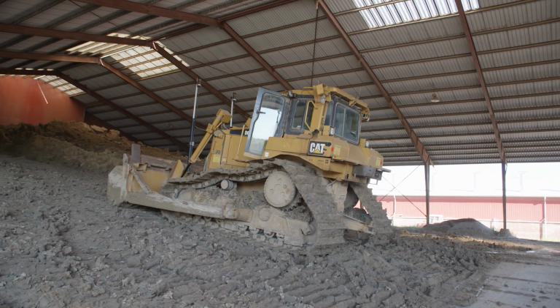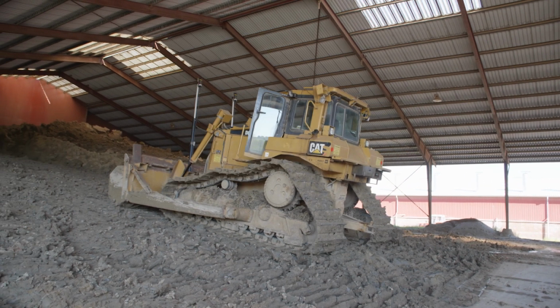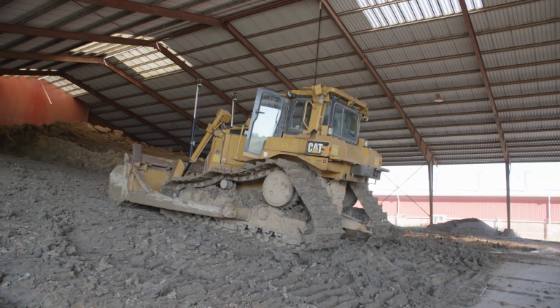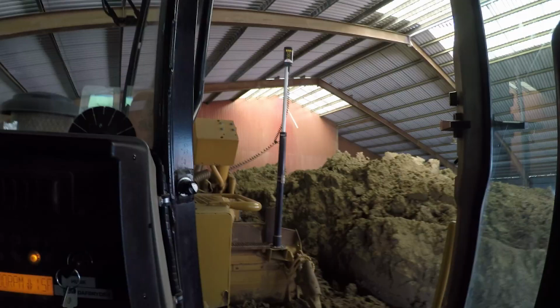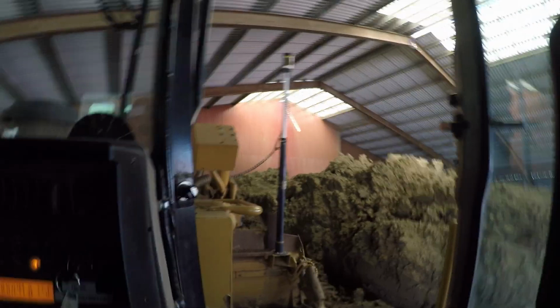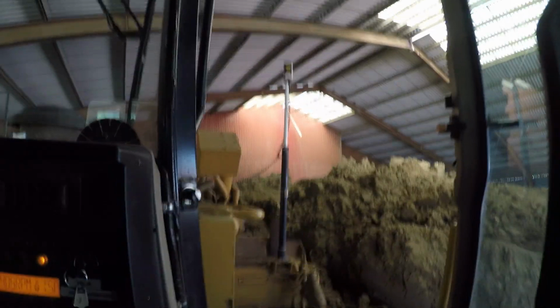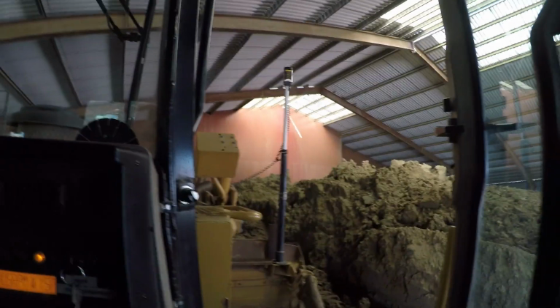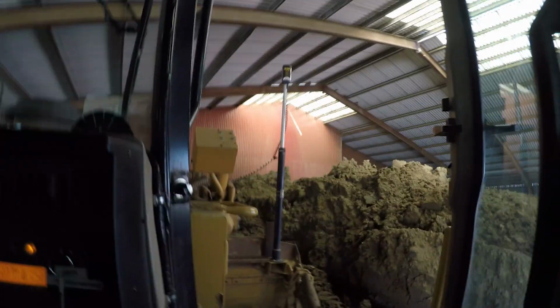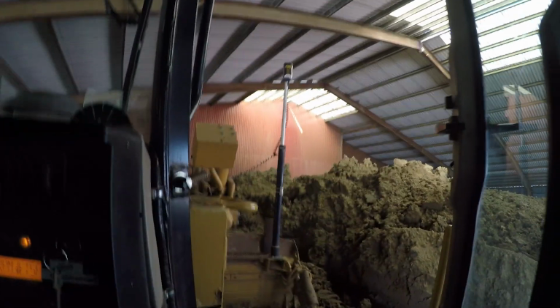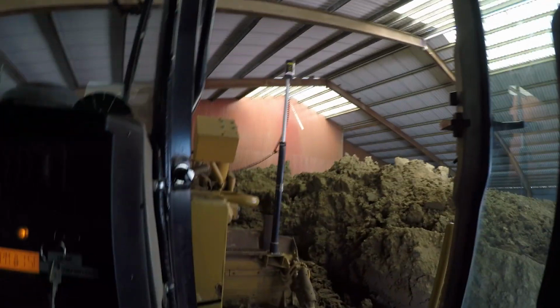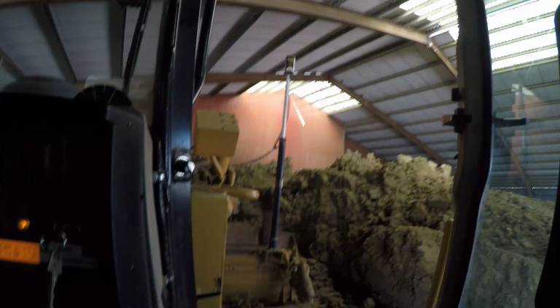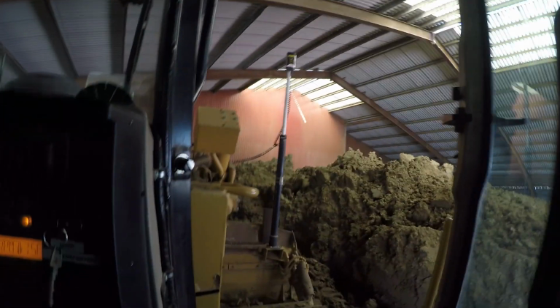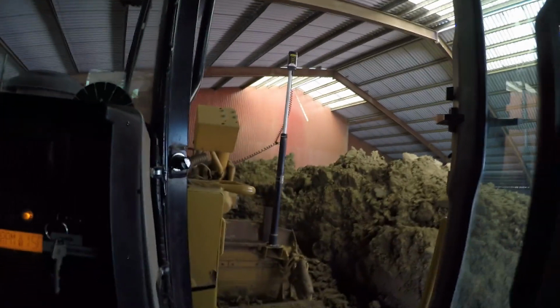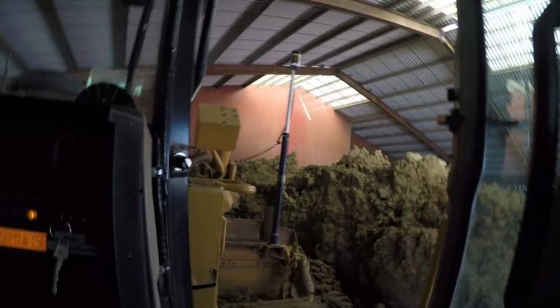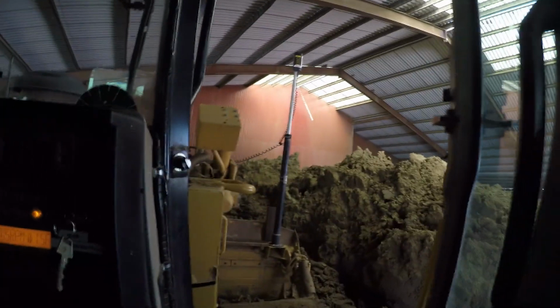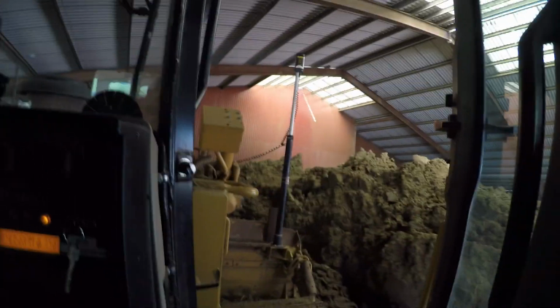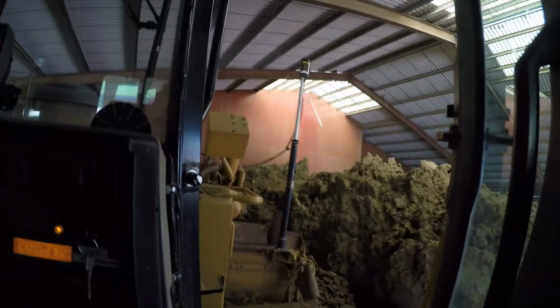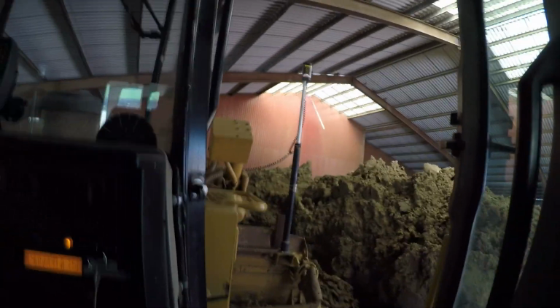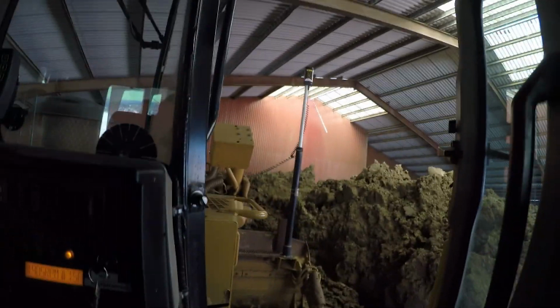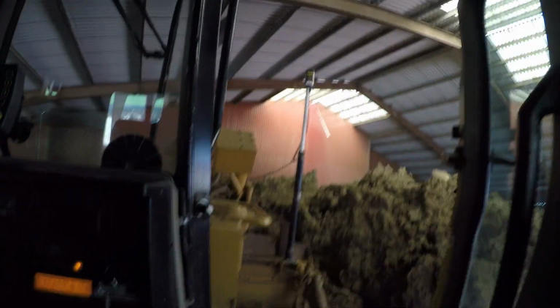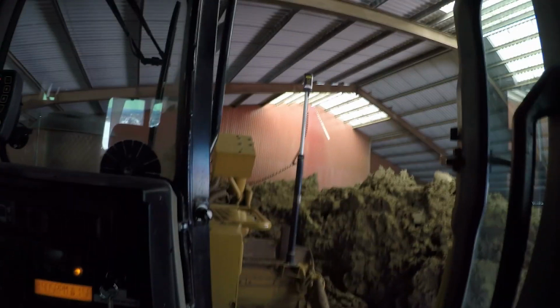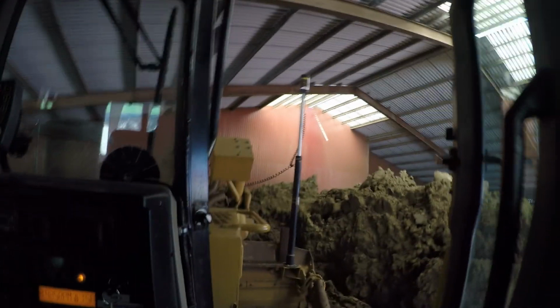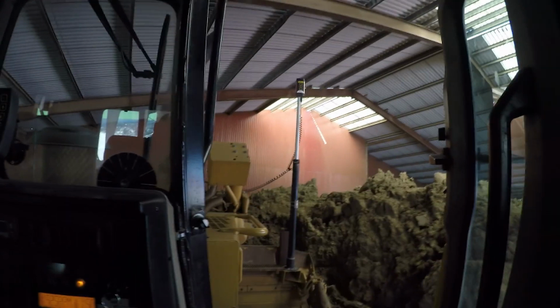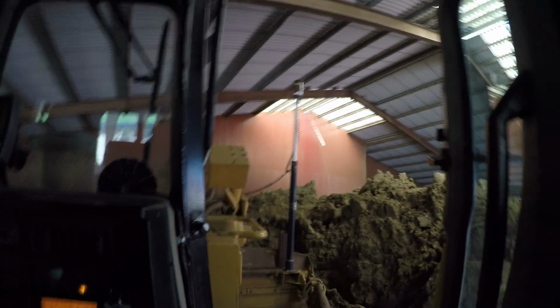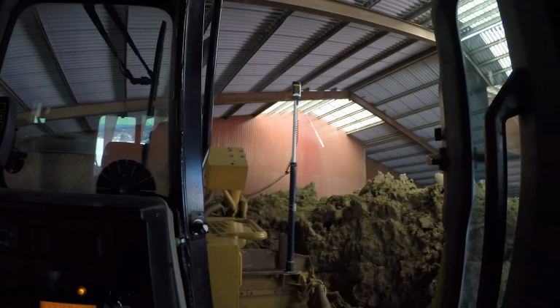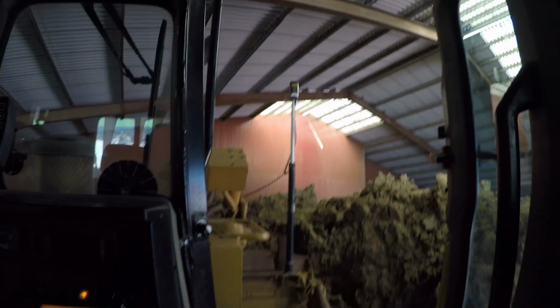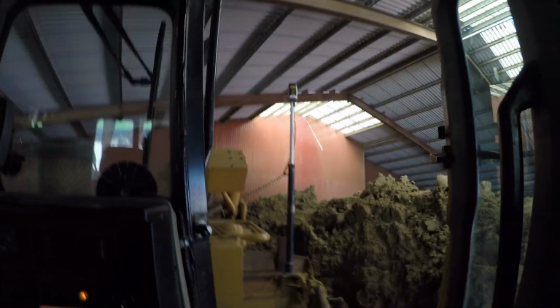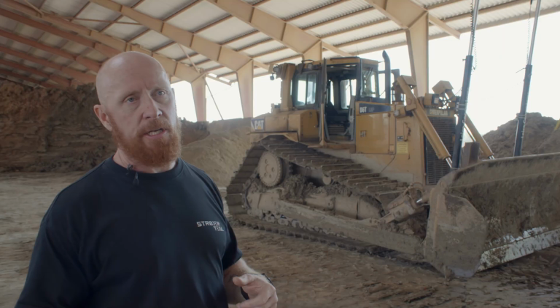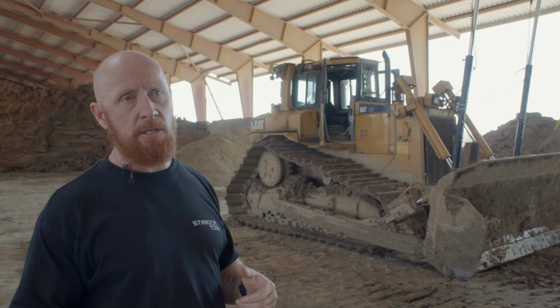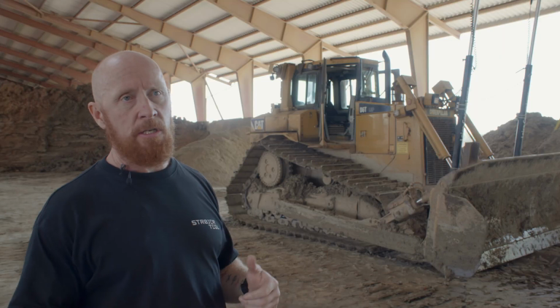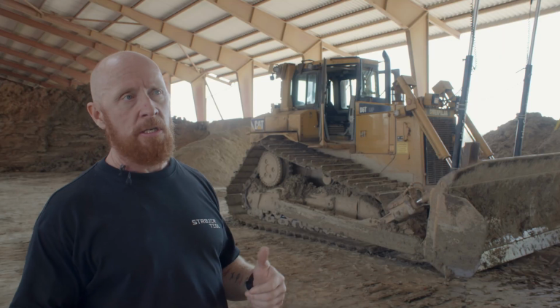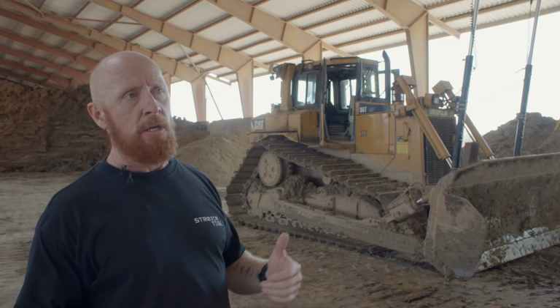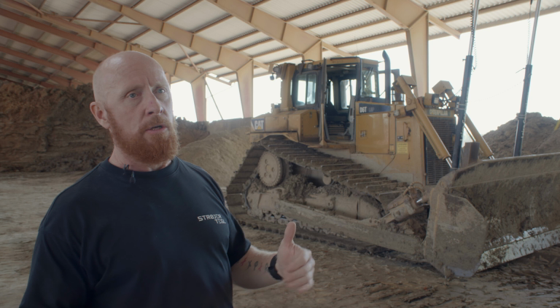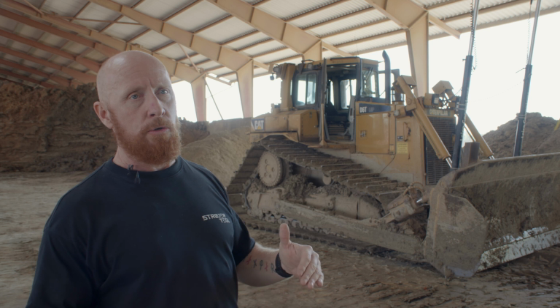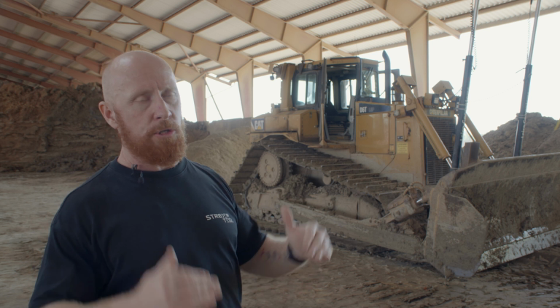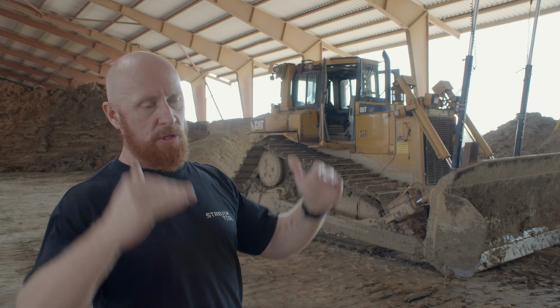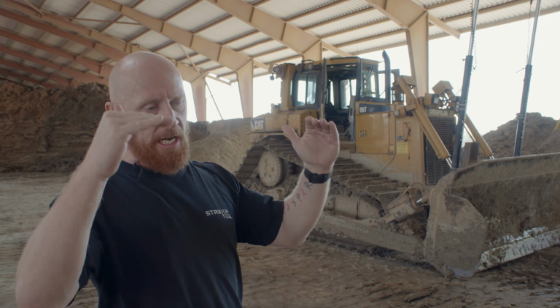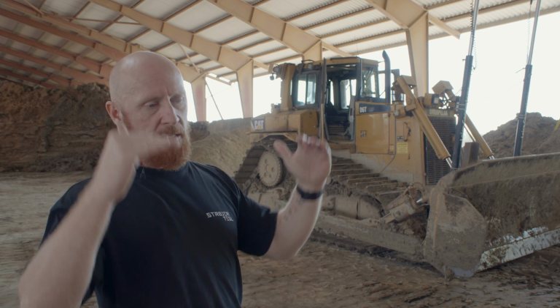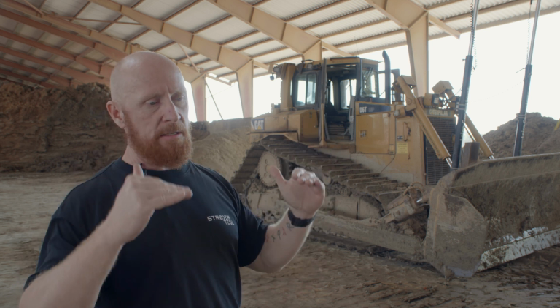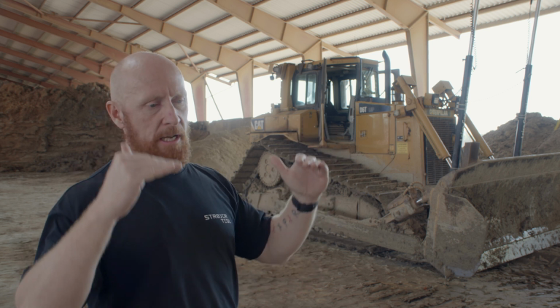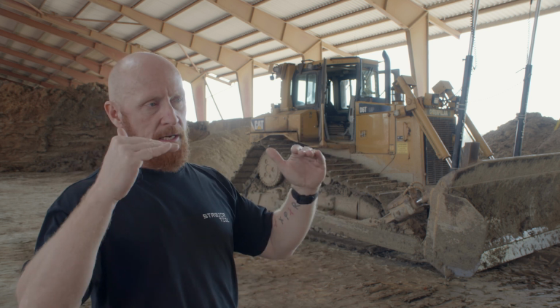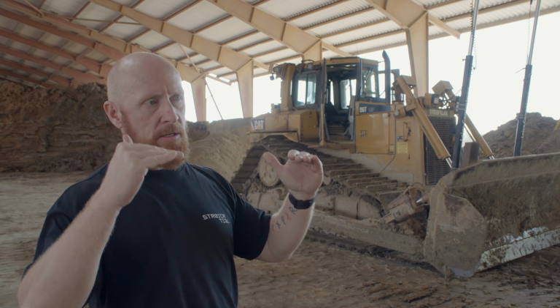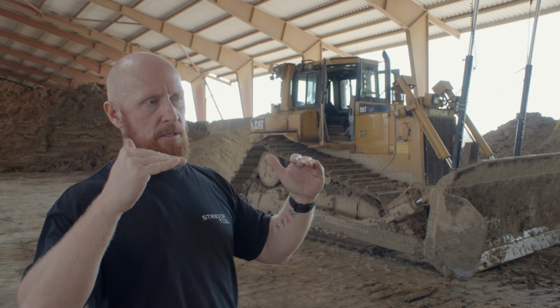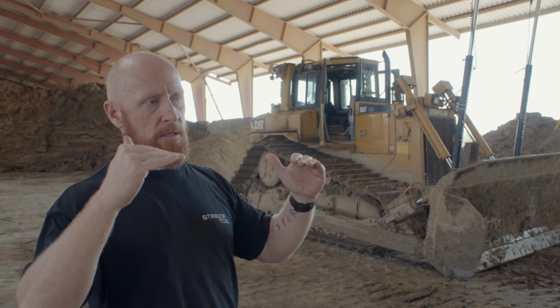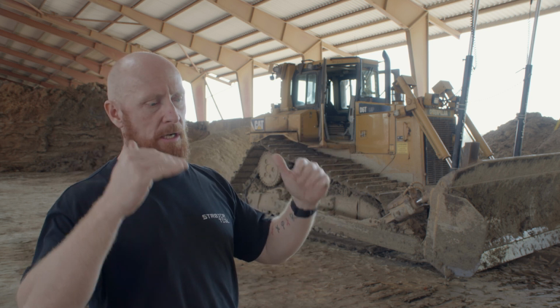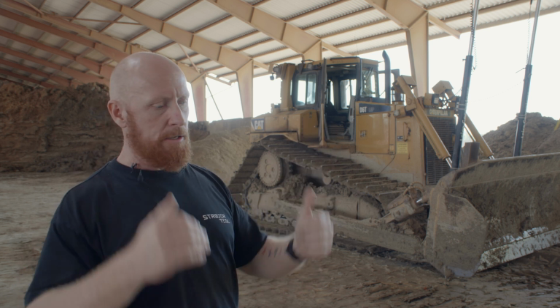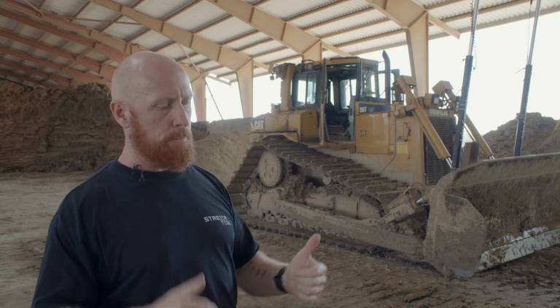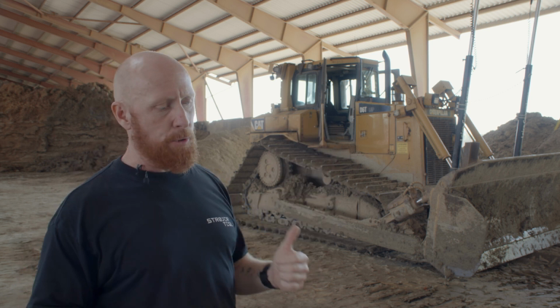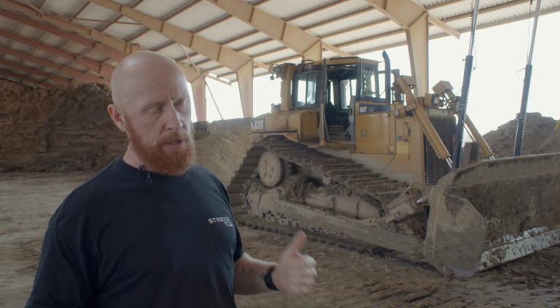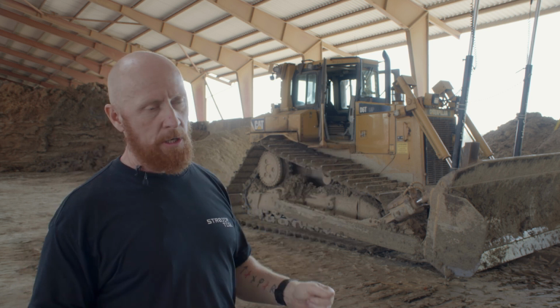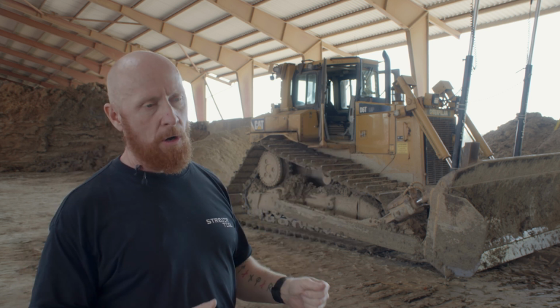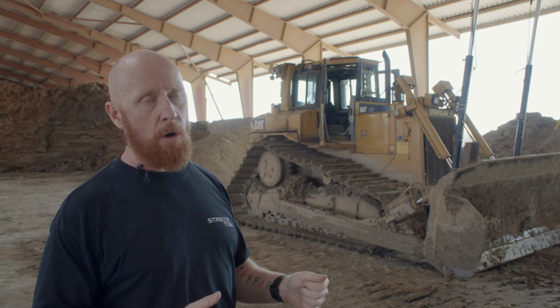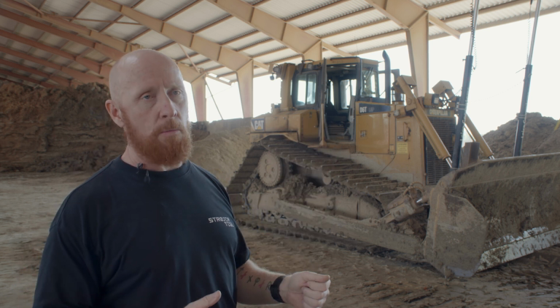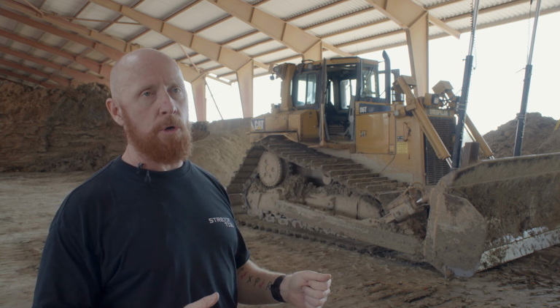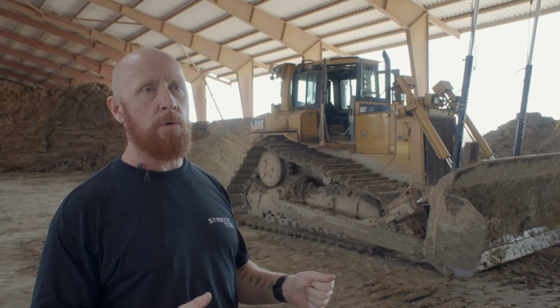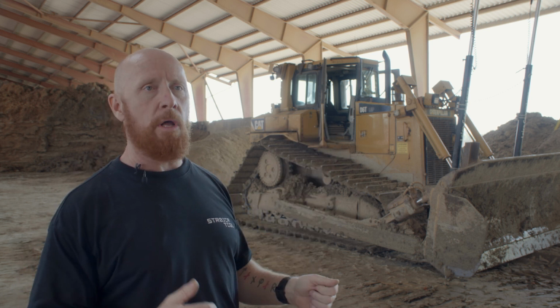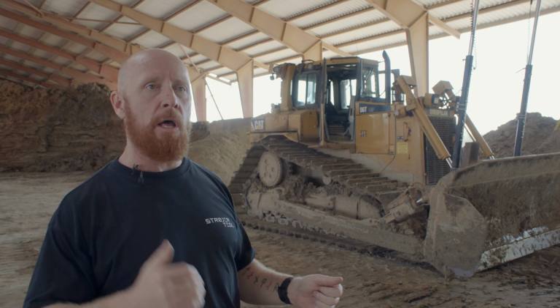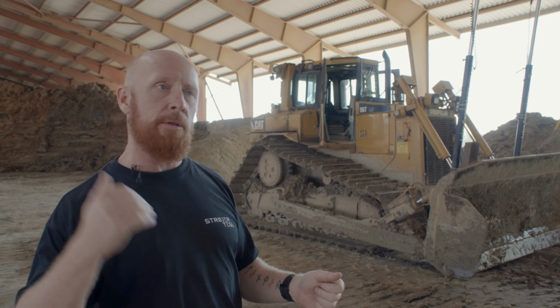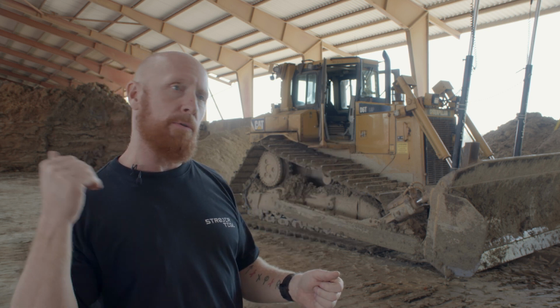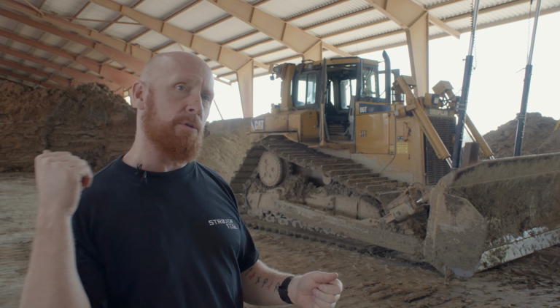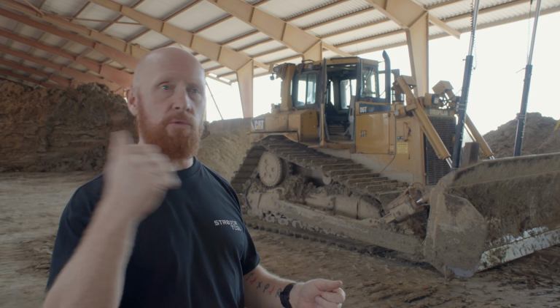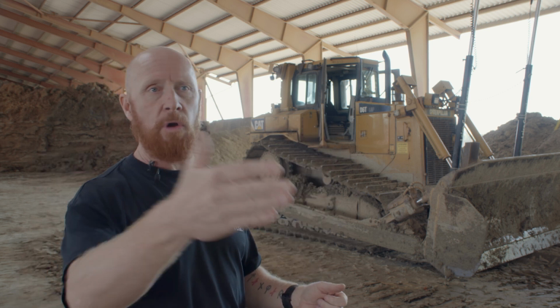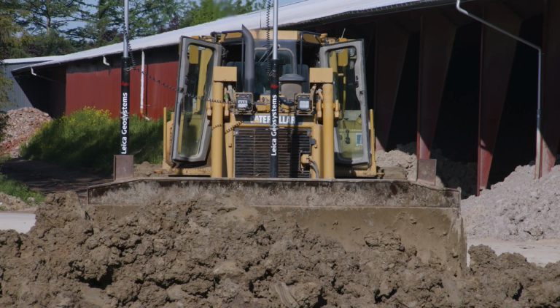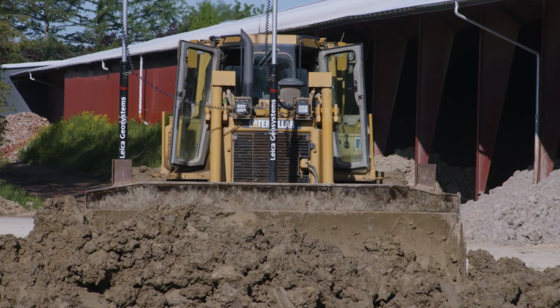Inside the cabin of the dozer it's very easy — you just catch the lasers, put it in auto mode, and you just drive.